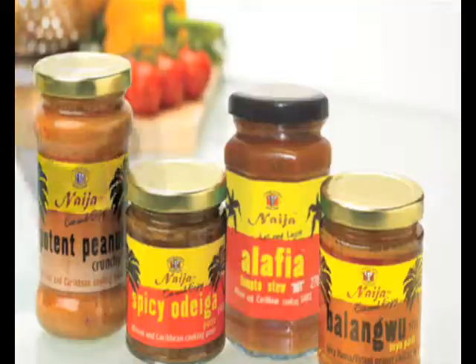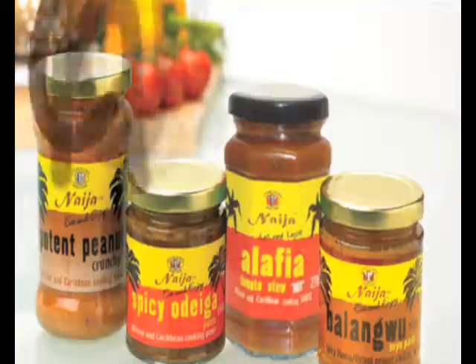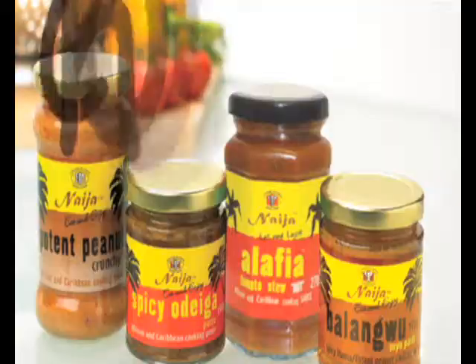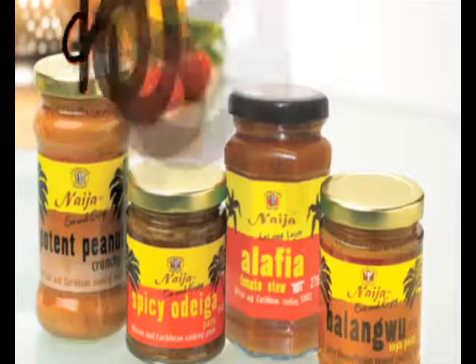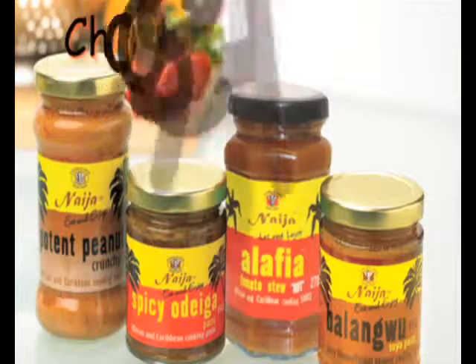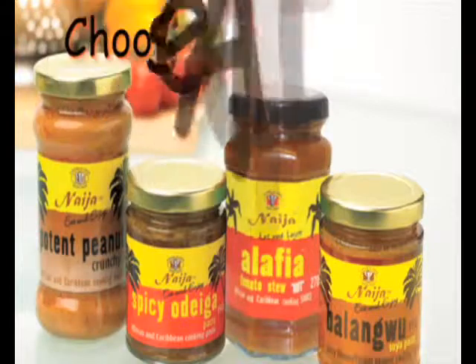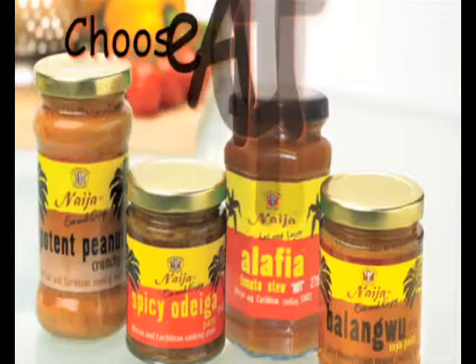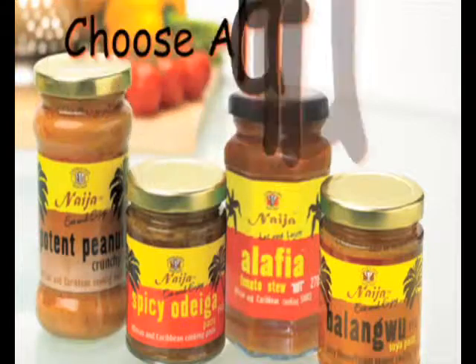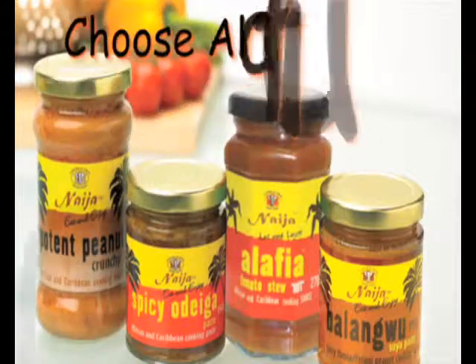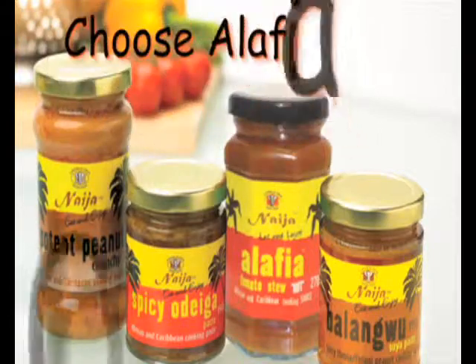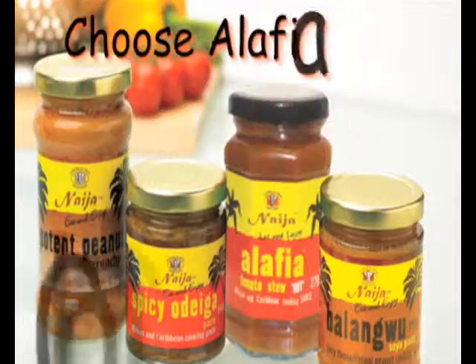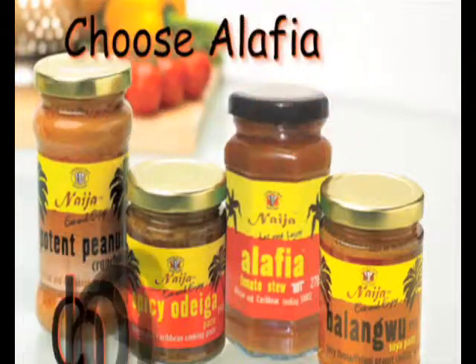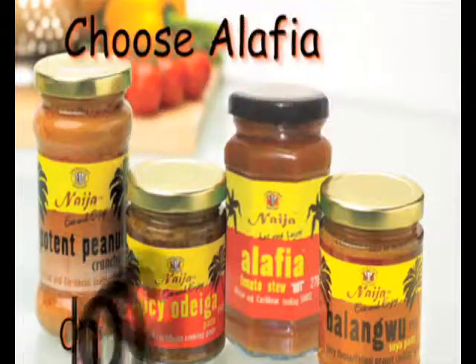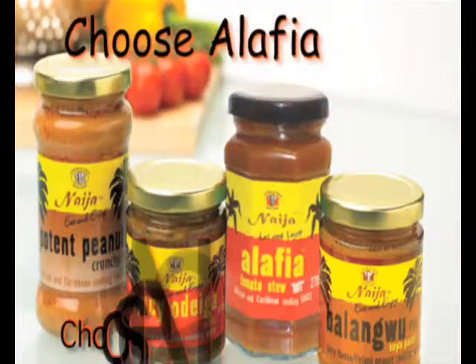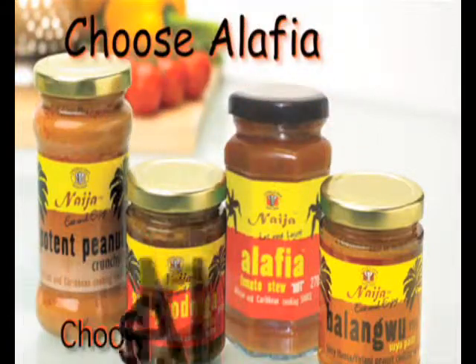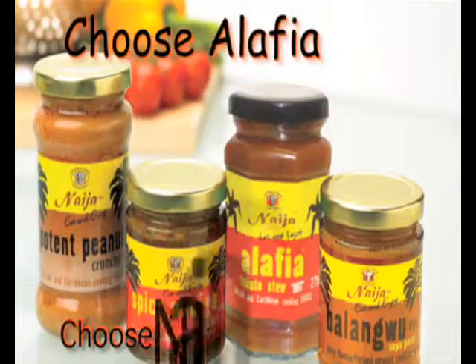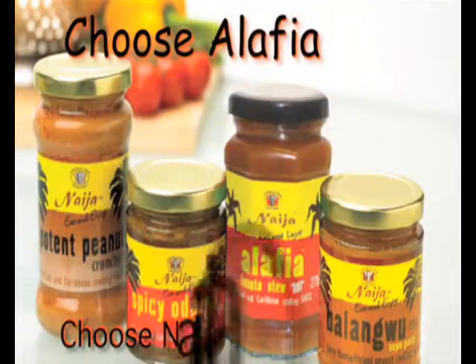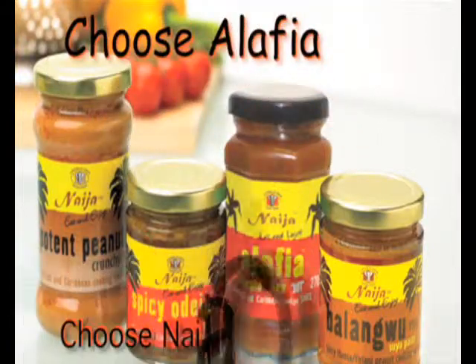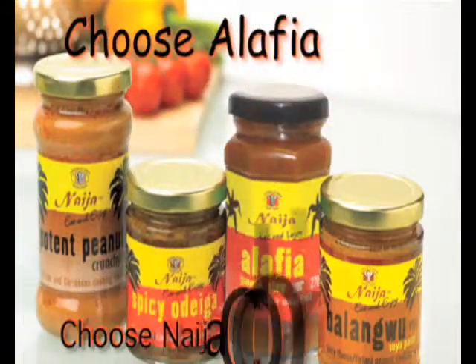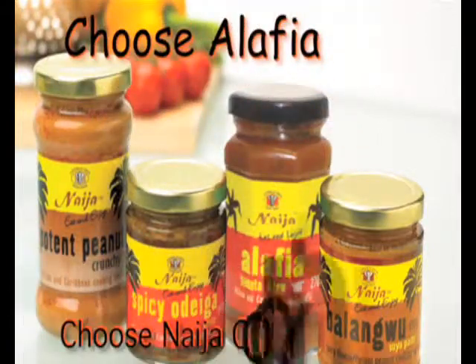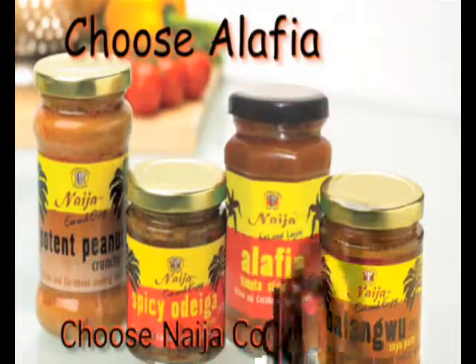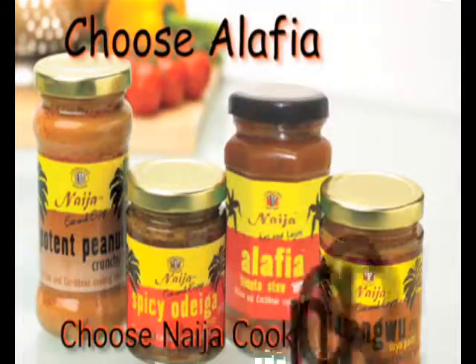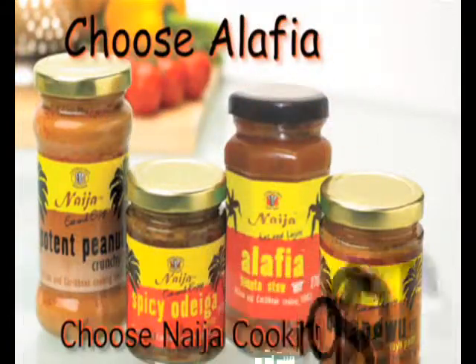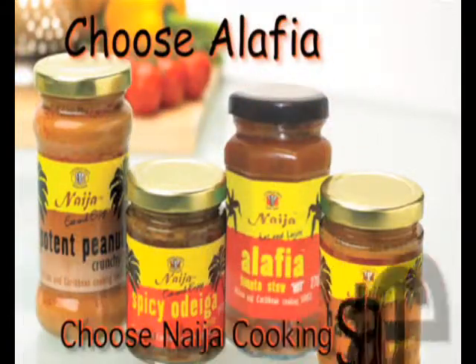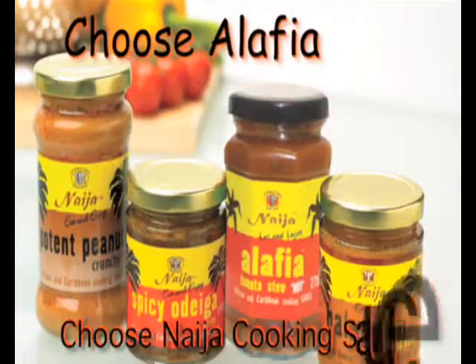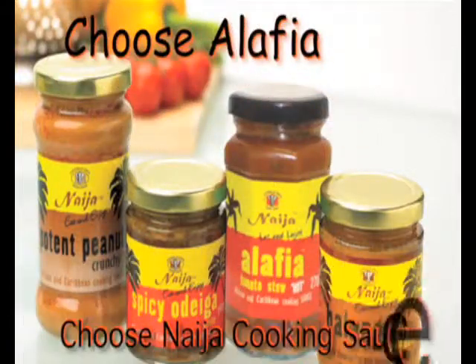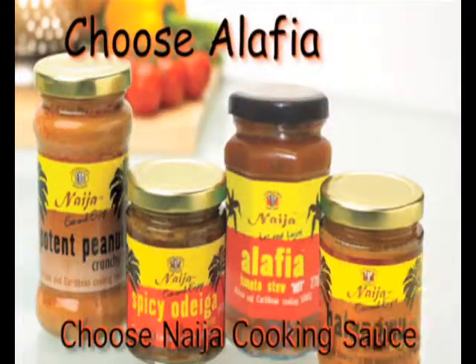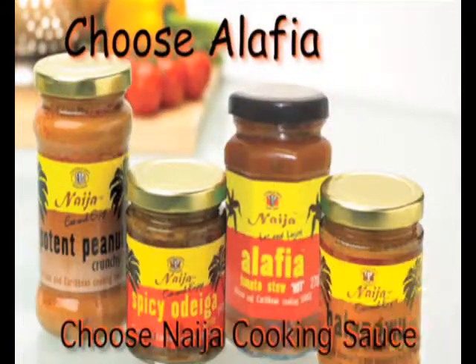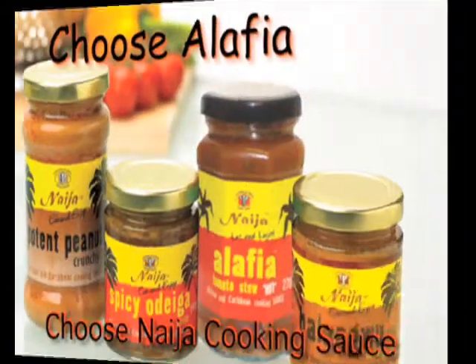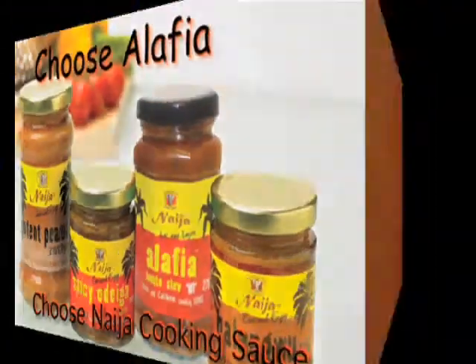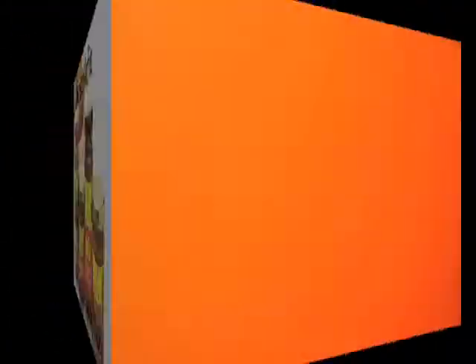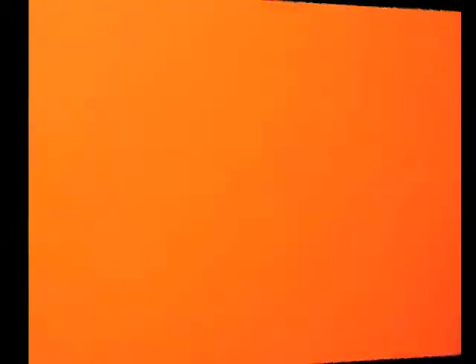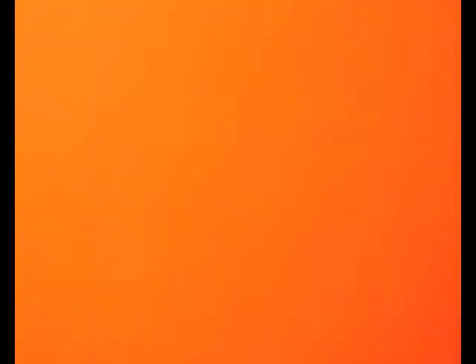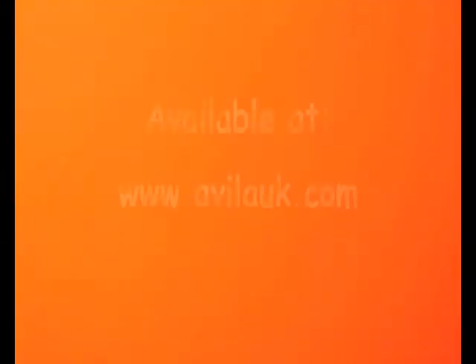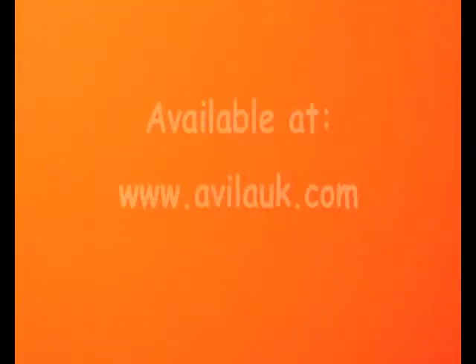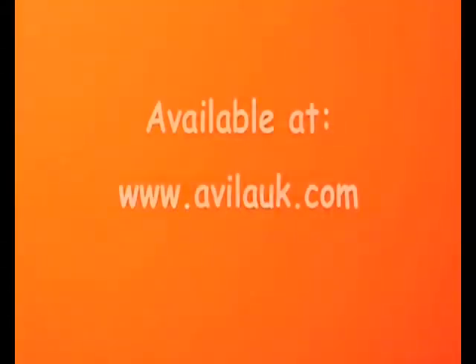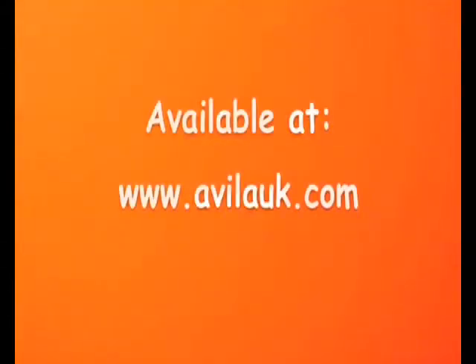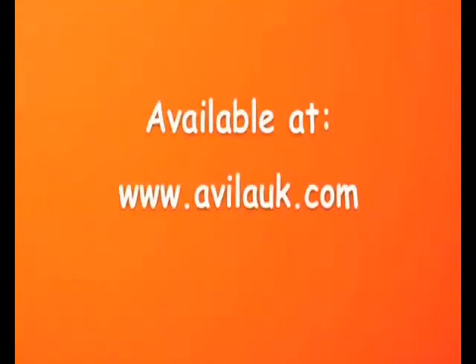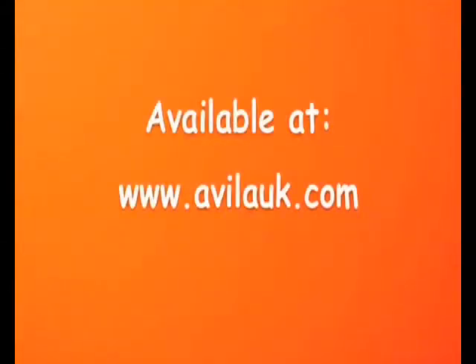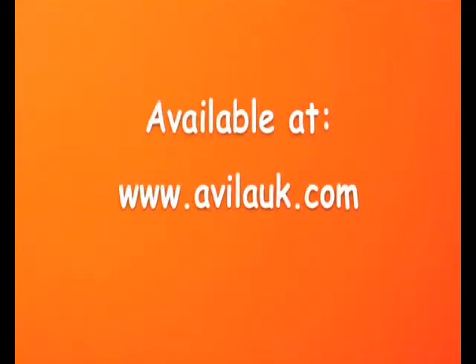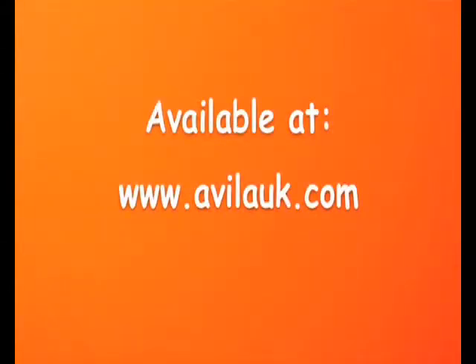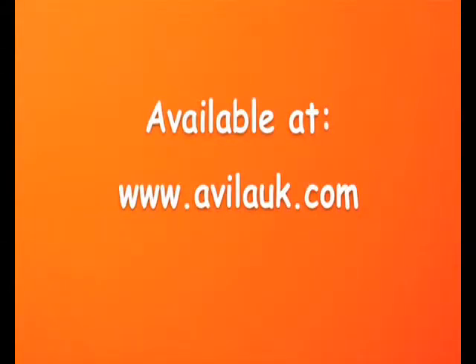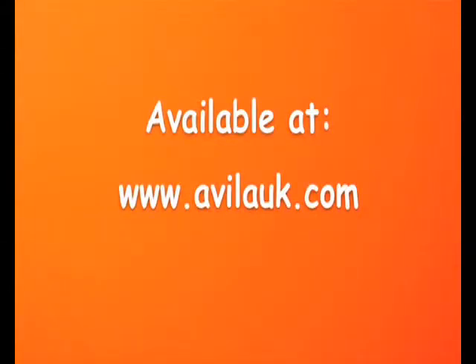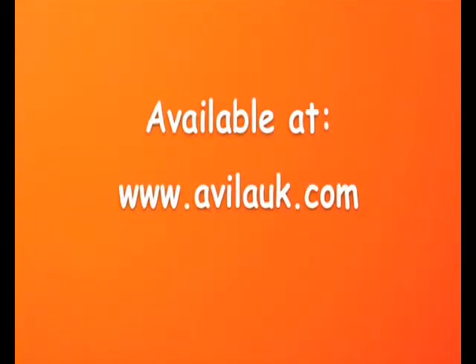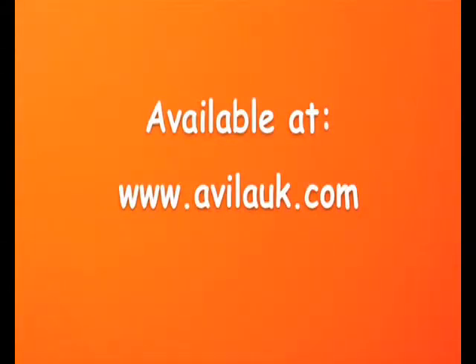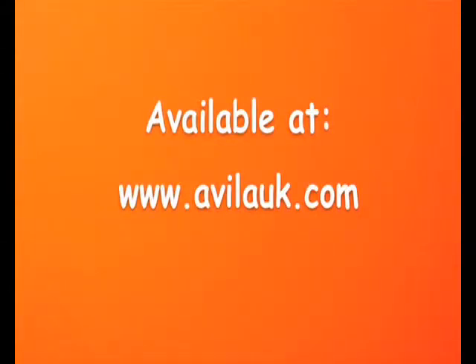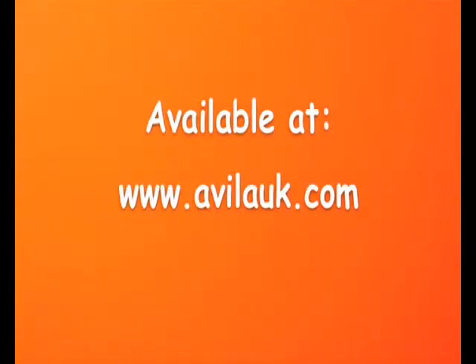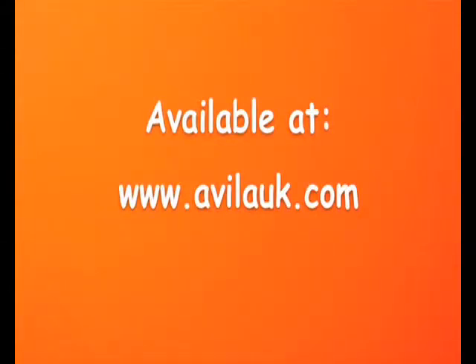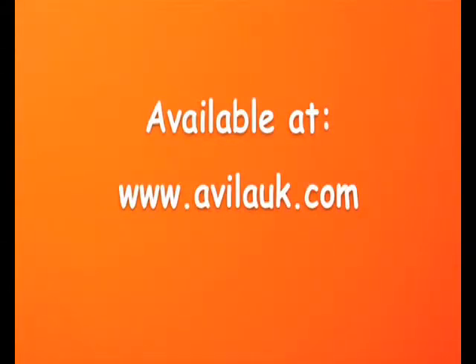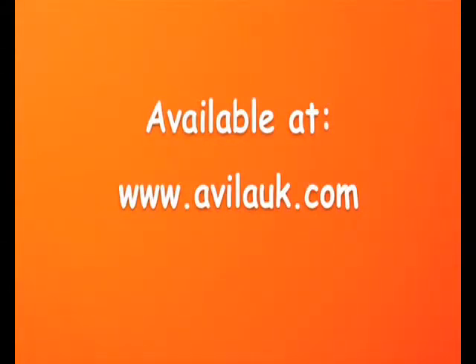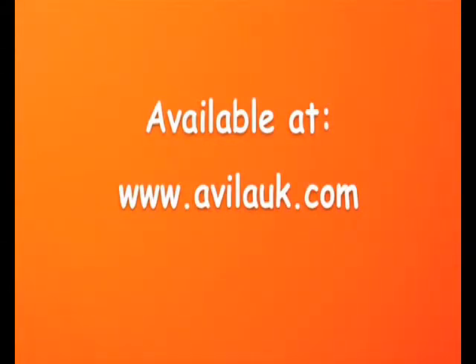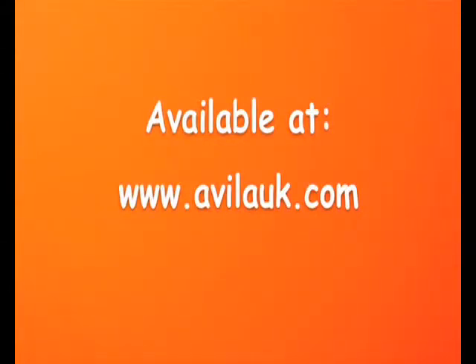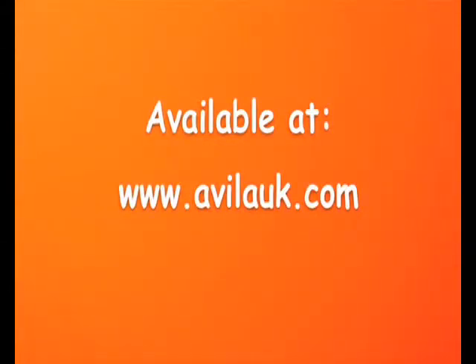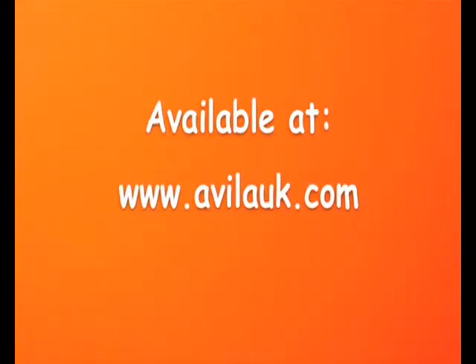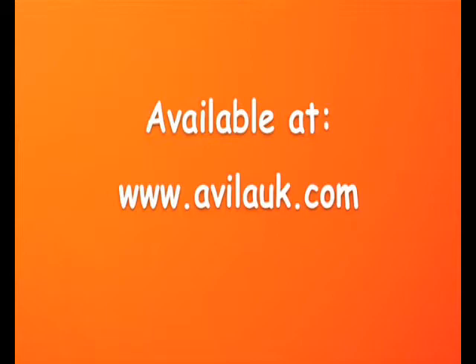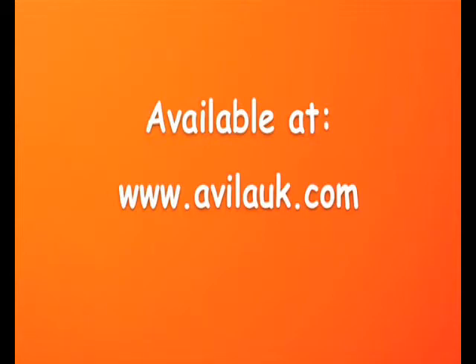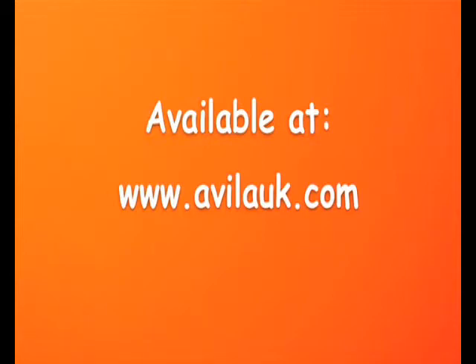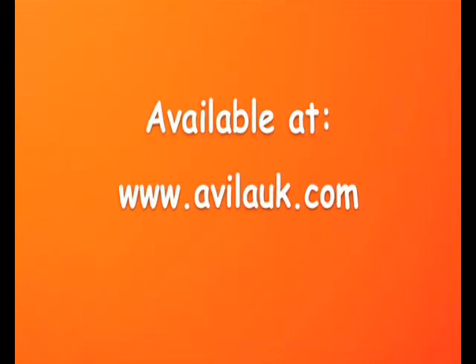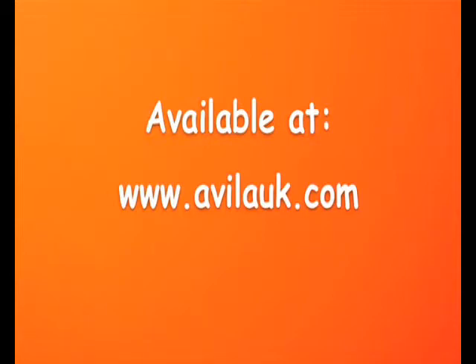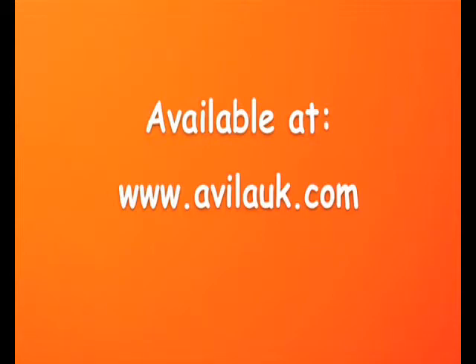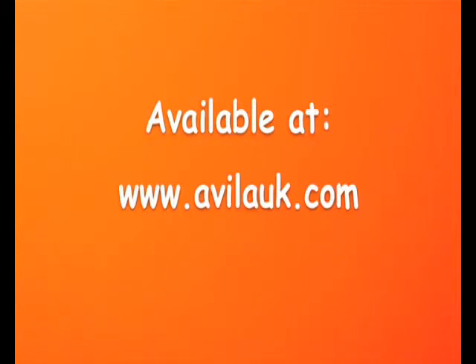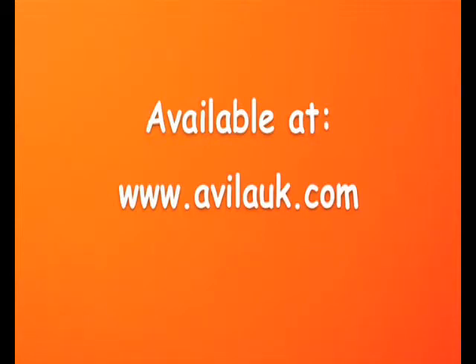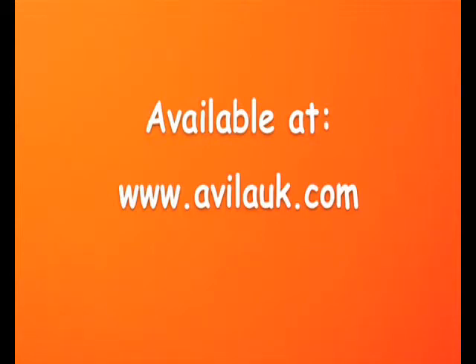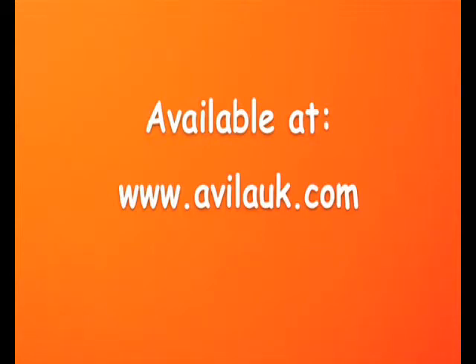Choose Alafia, choose Niger cooking sauce. Available at www.avillaUK.com.